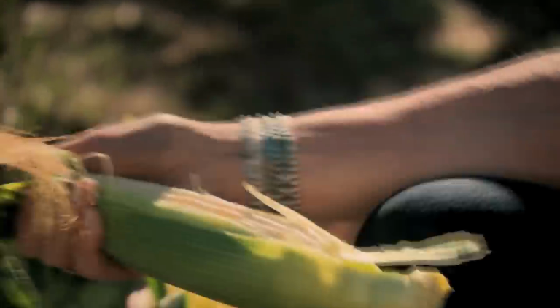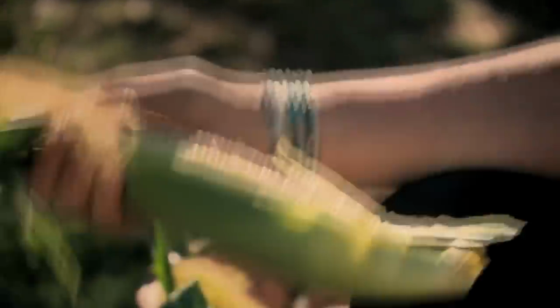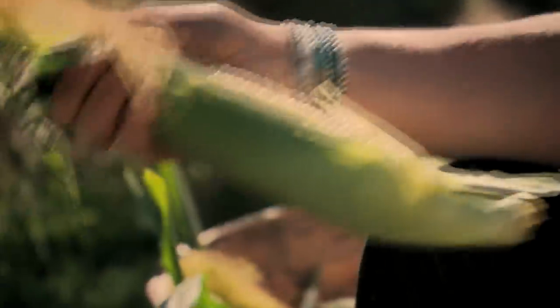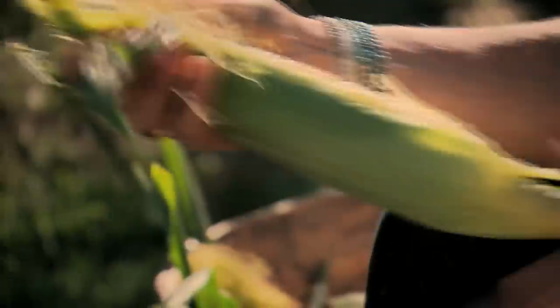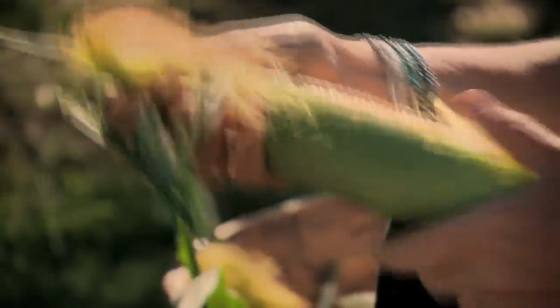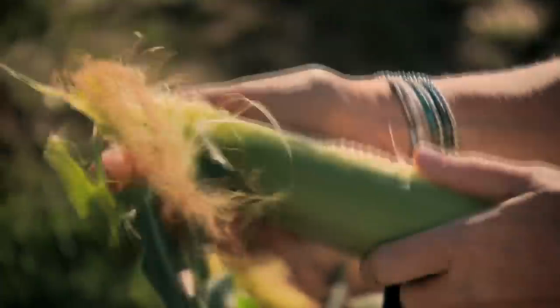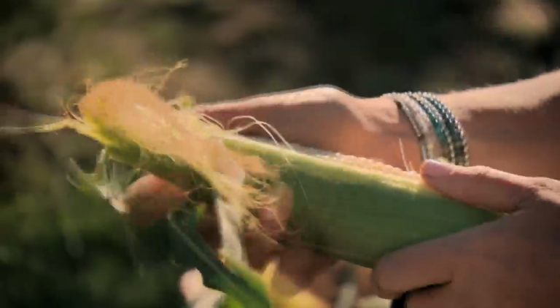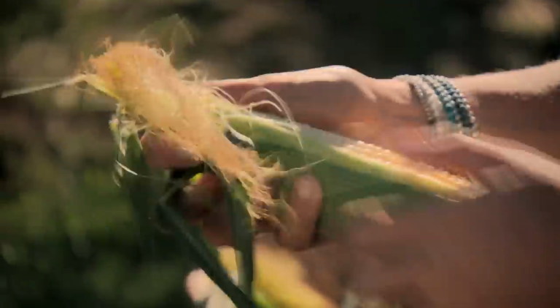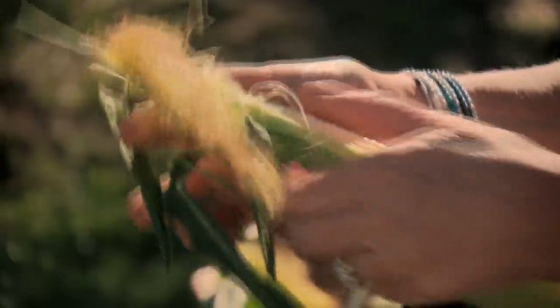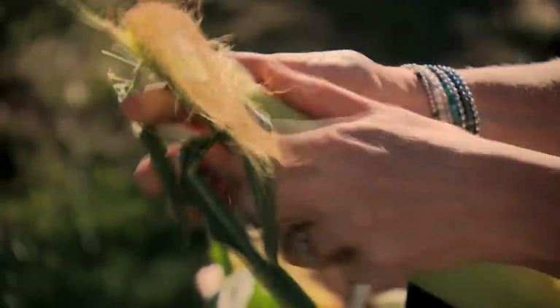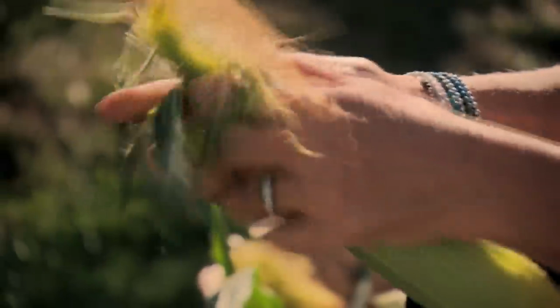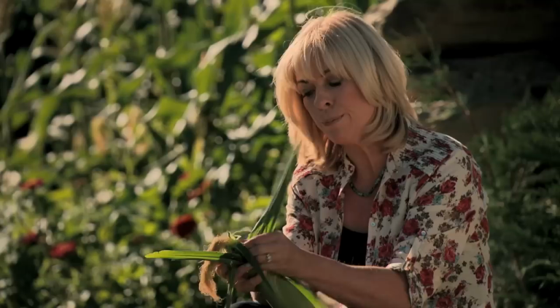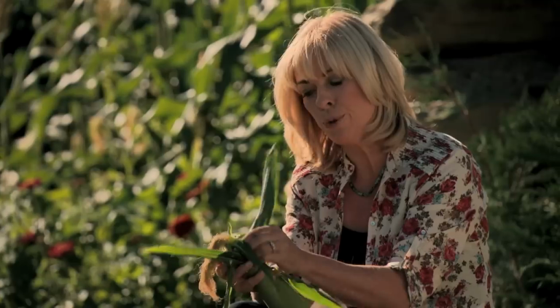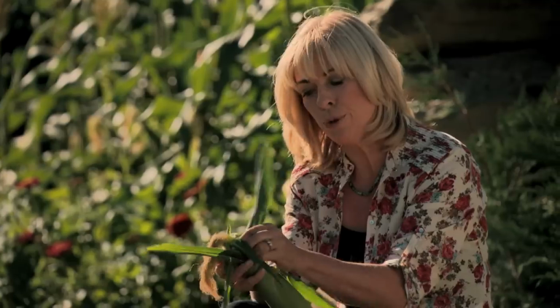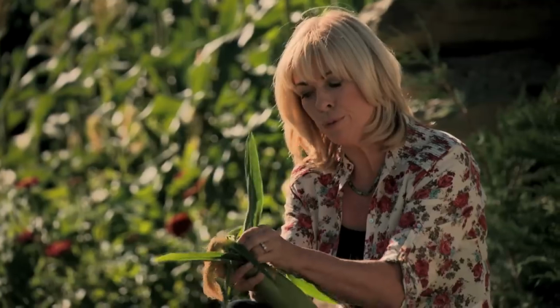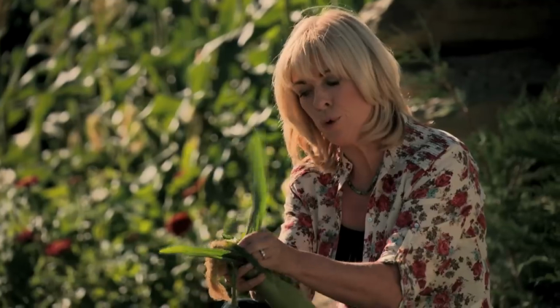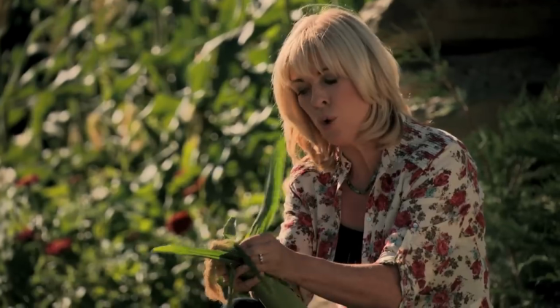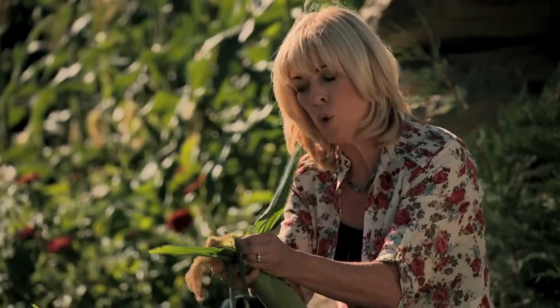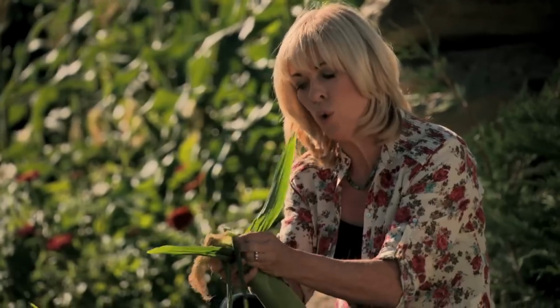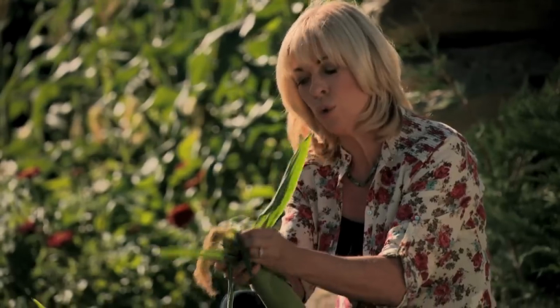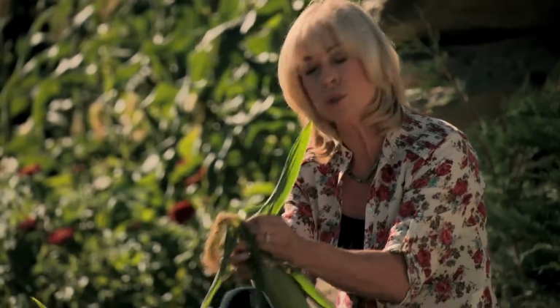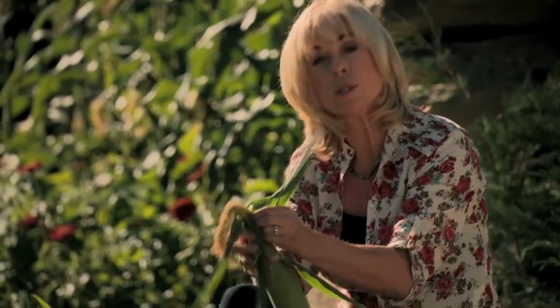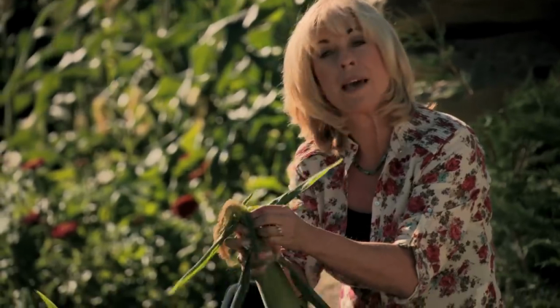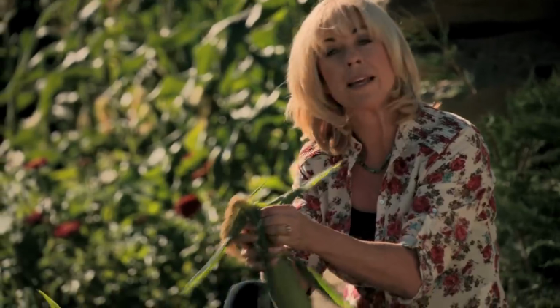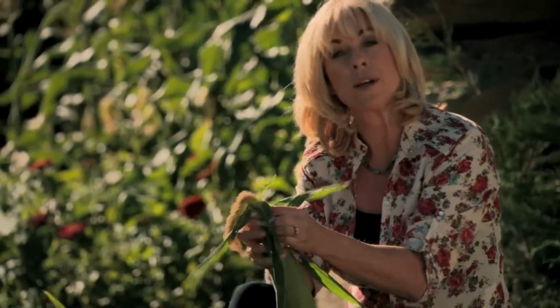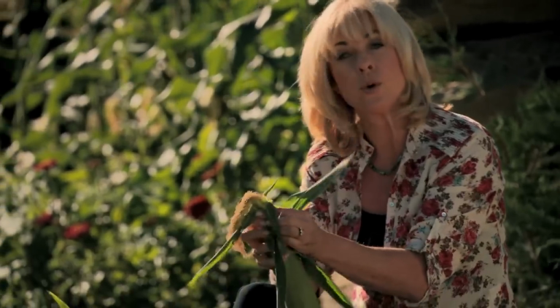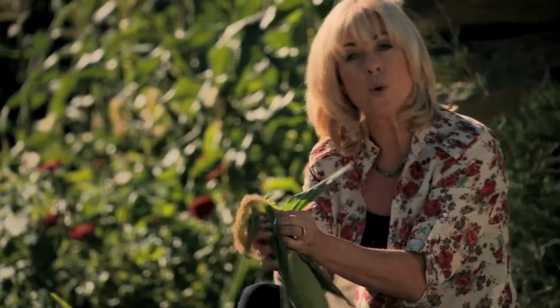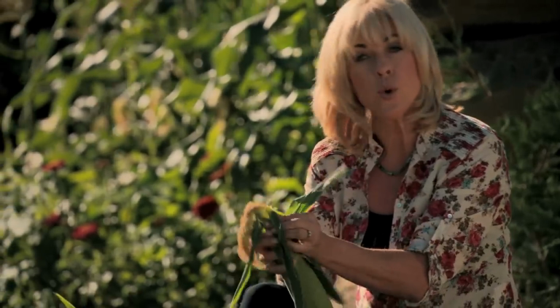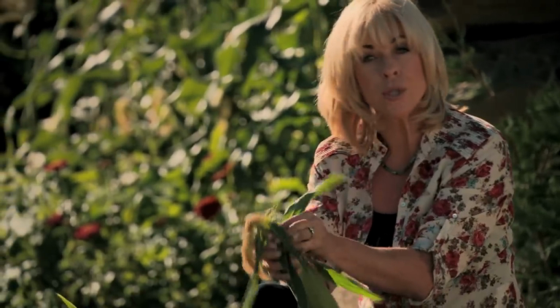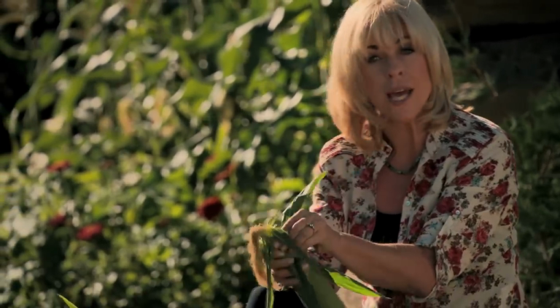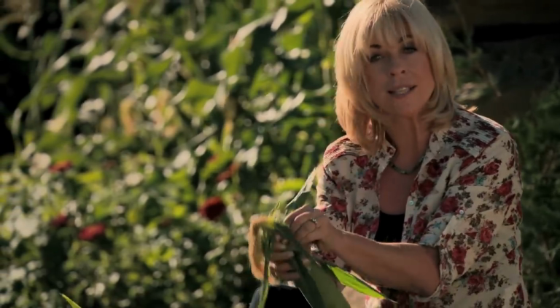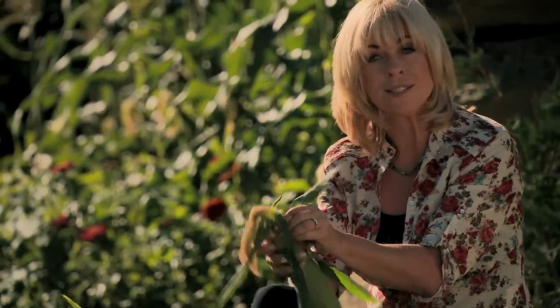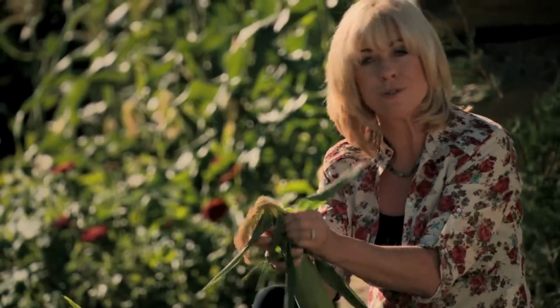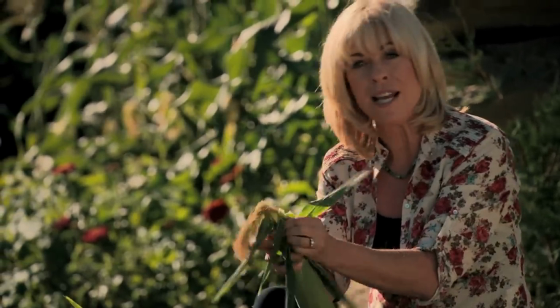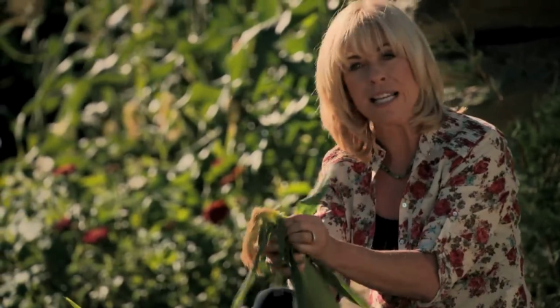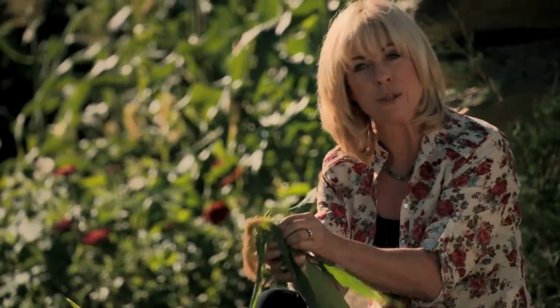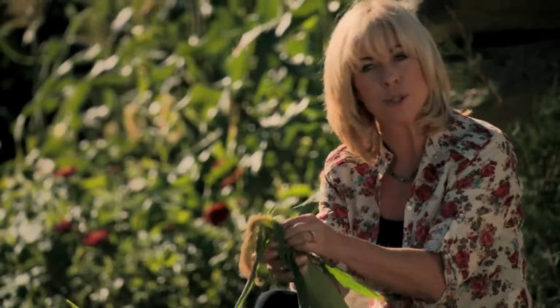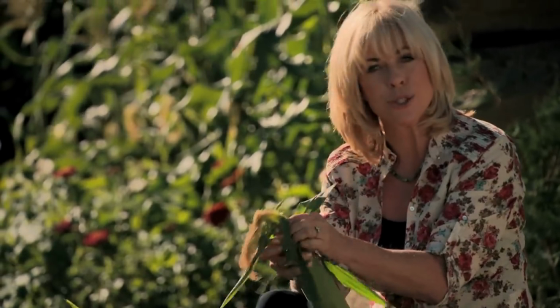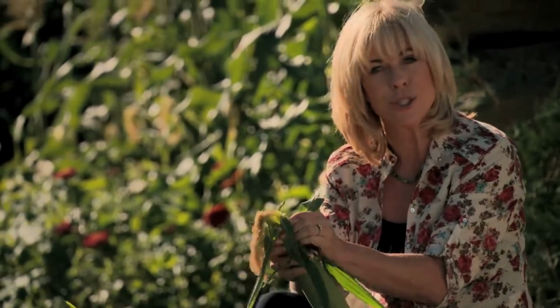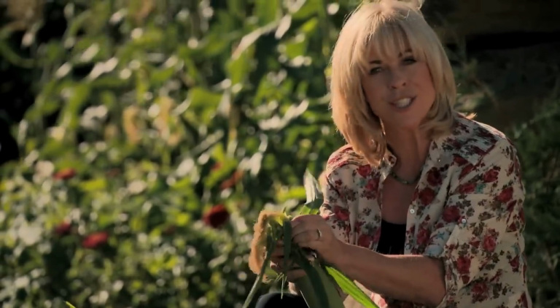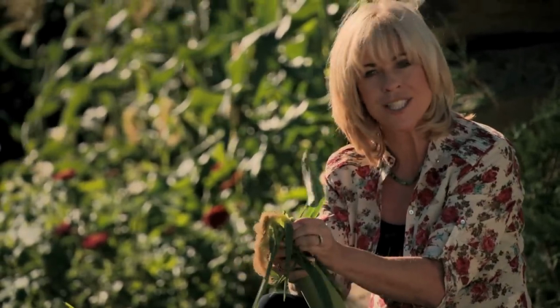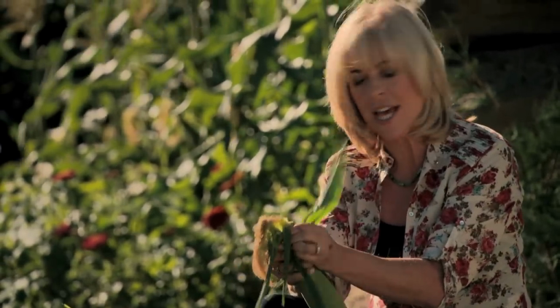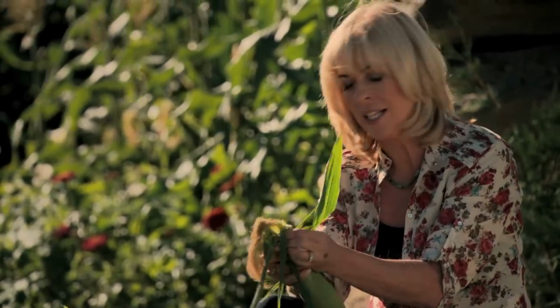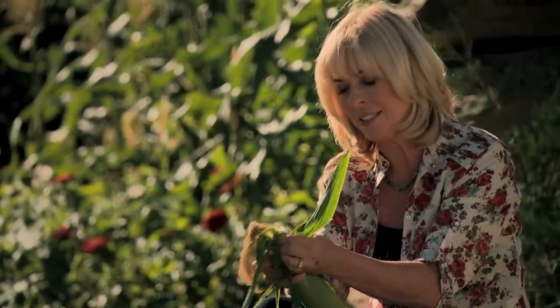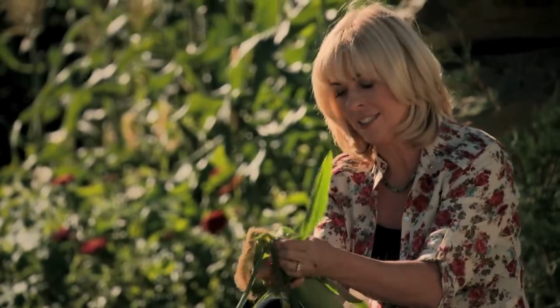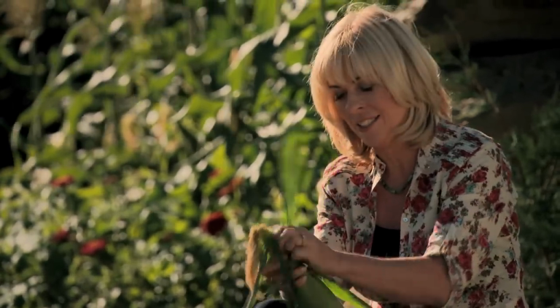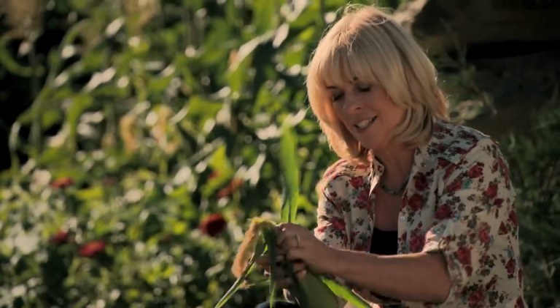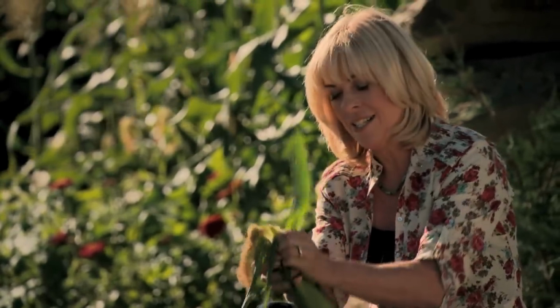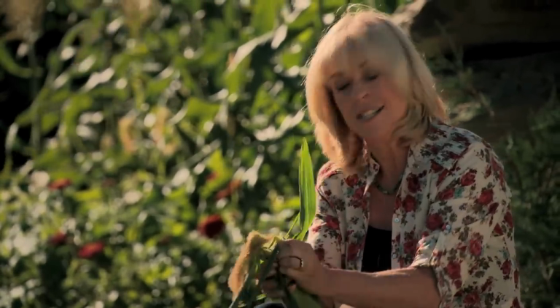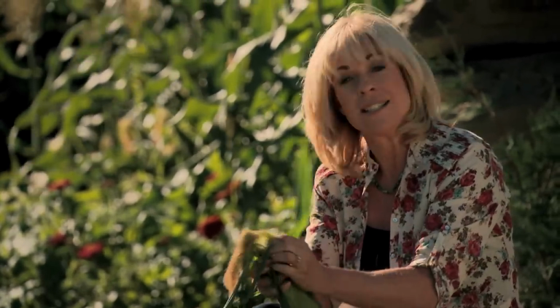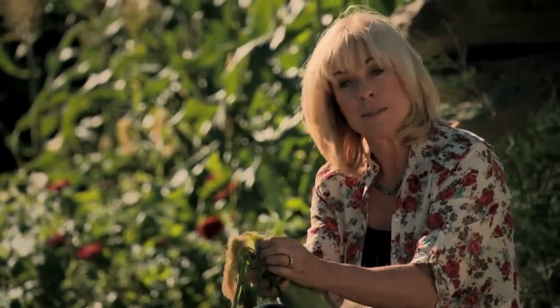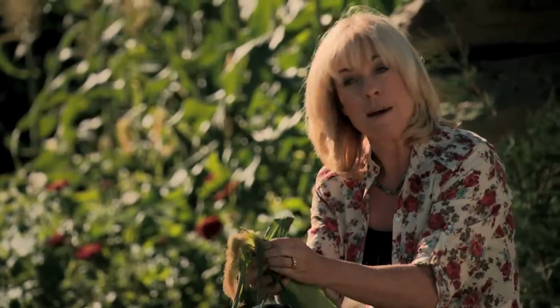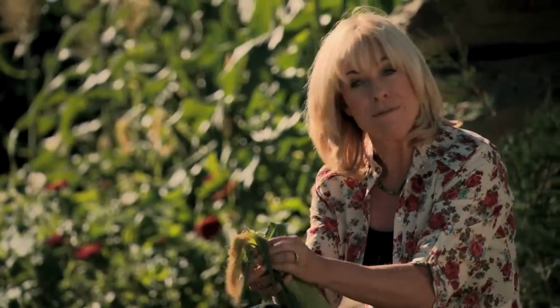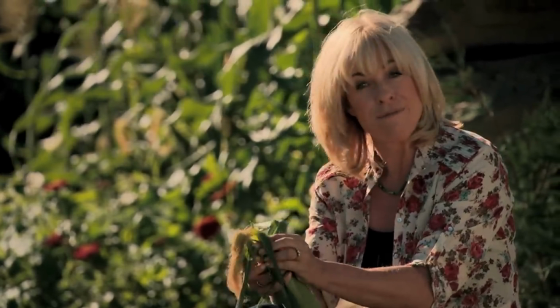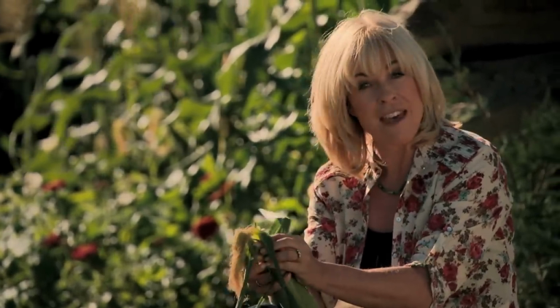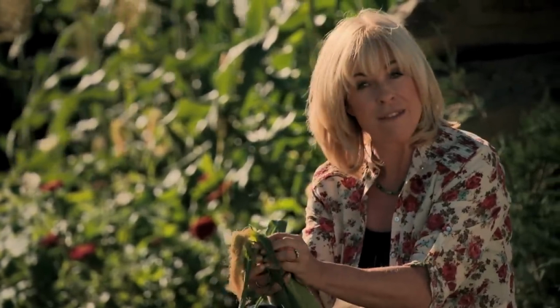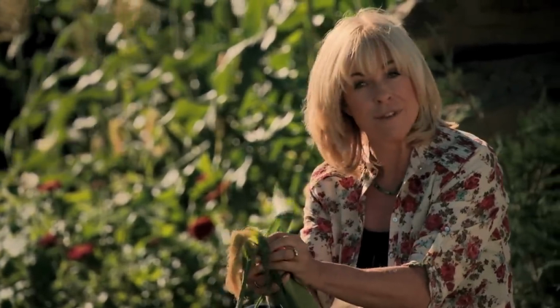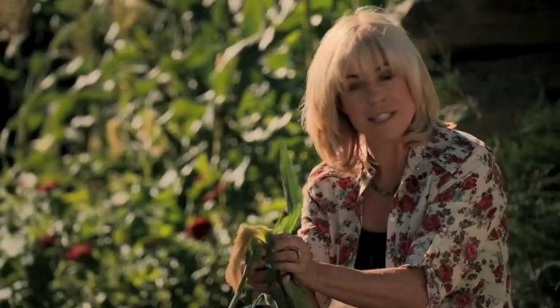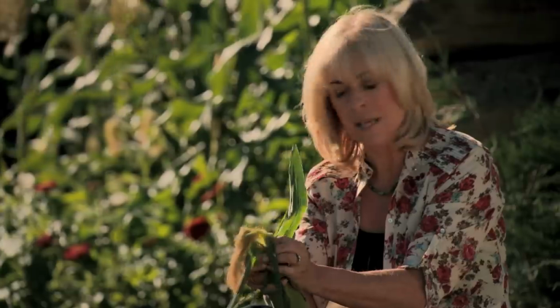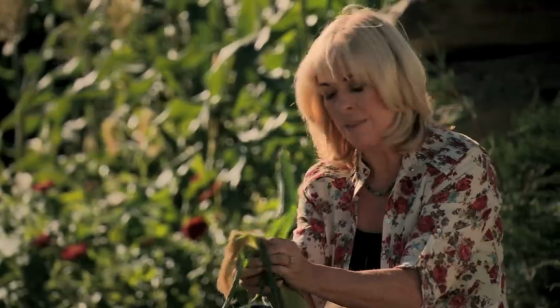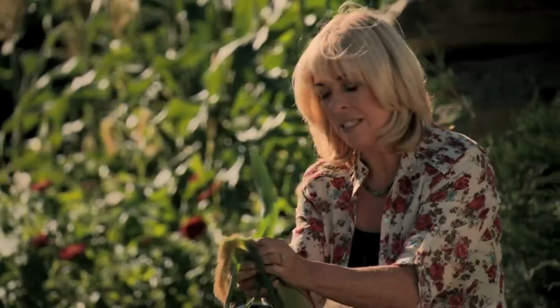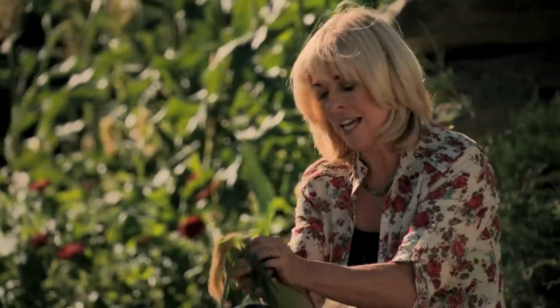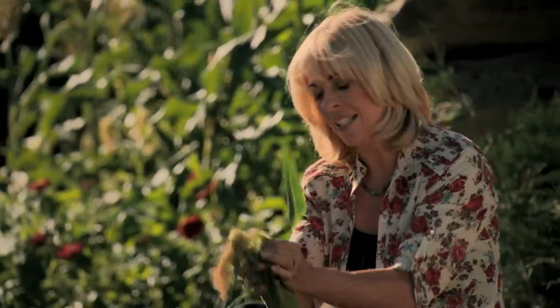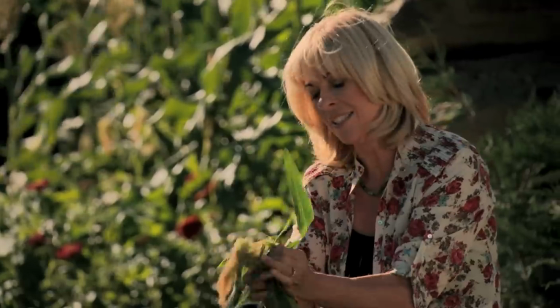I'm going to use this beautiful corn to make a corn and Israeli couscous salad. It's my favourite summer salad.